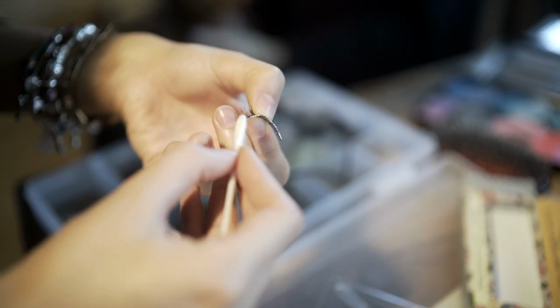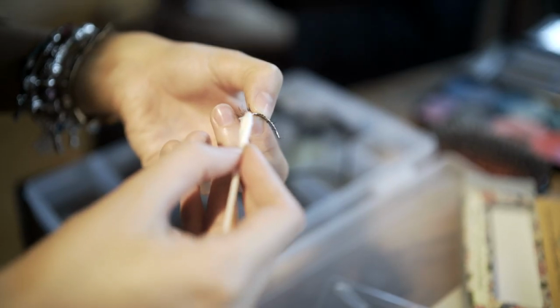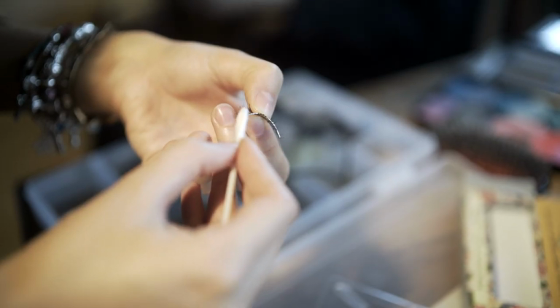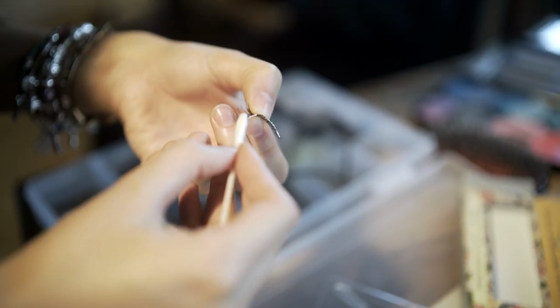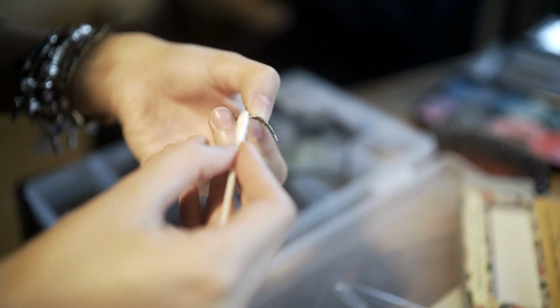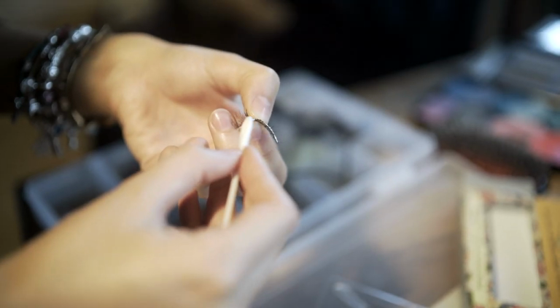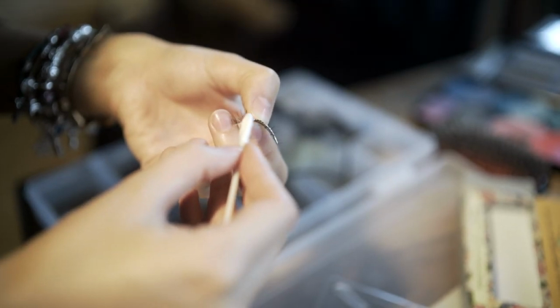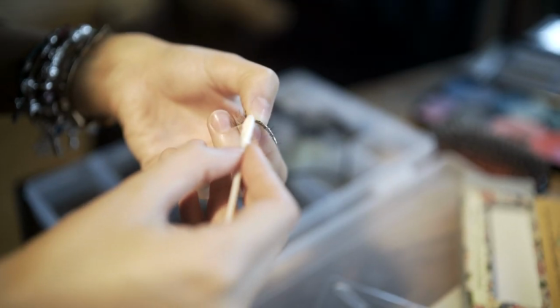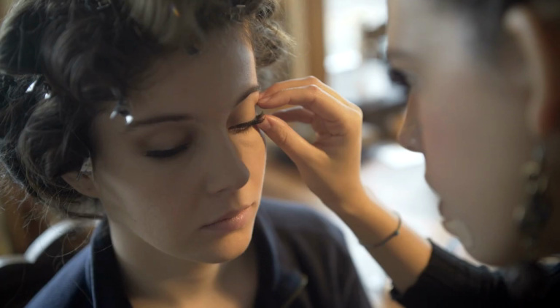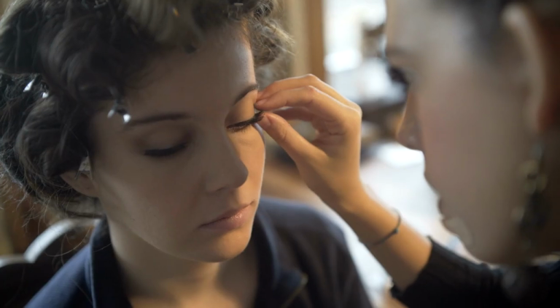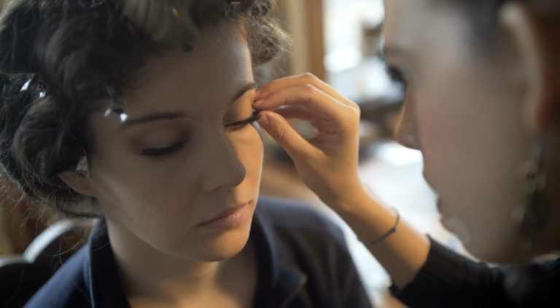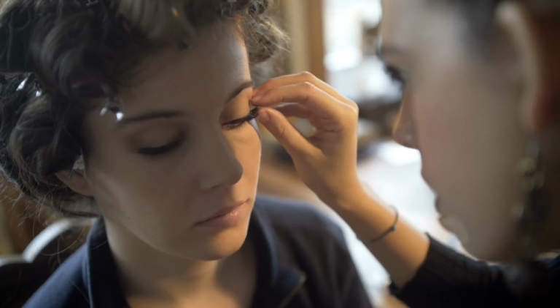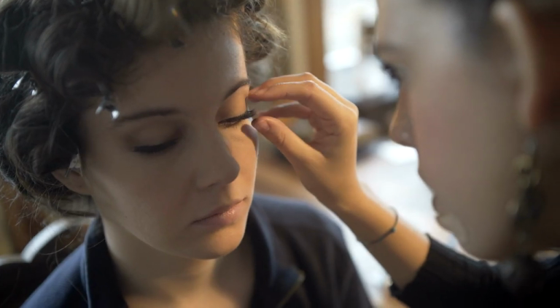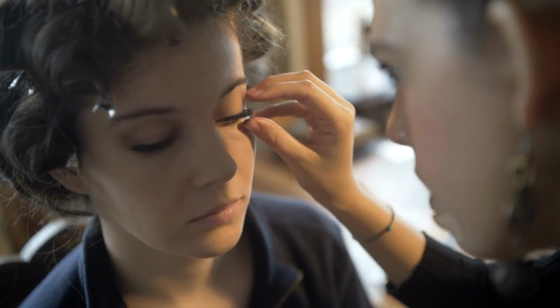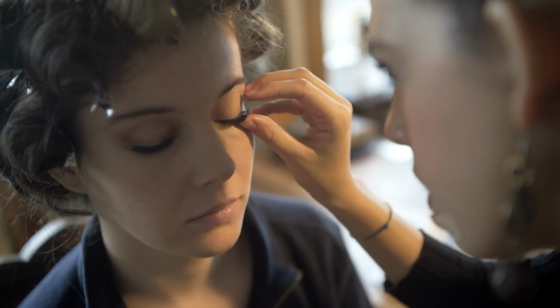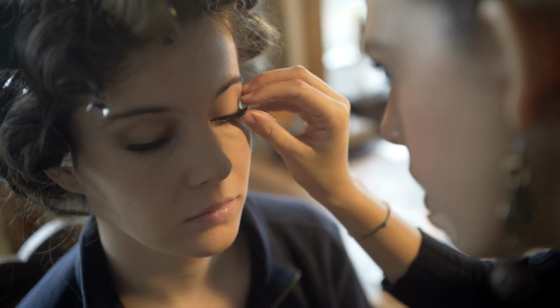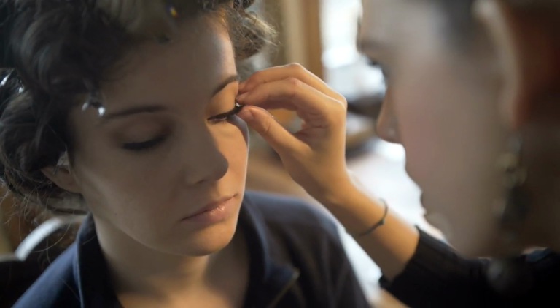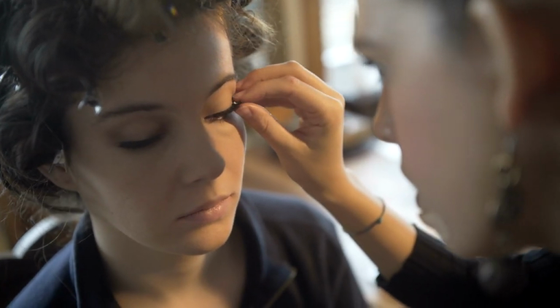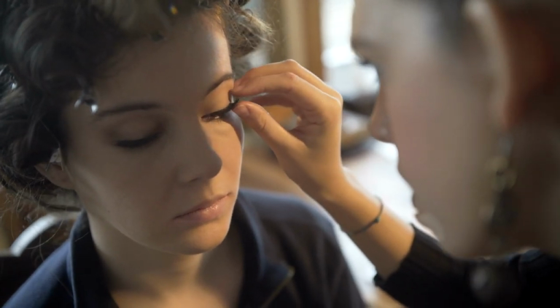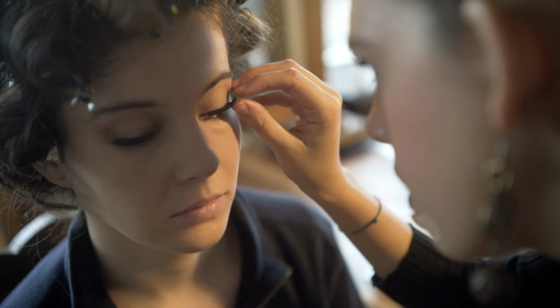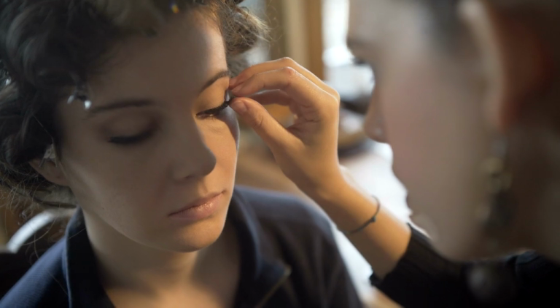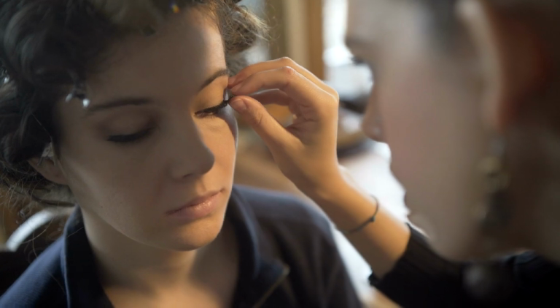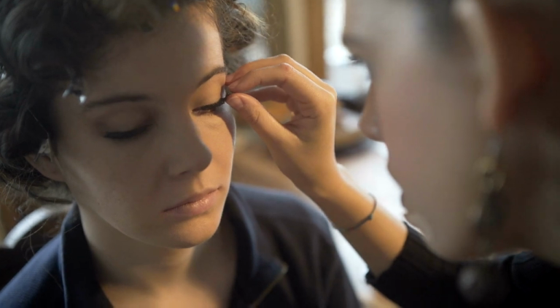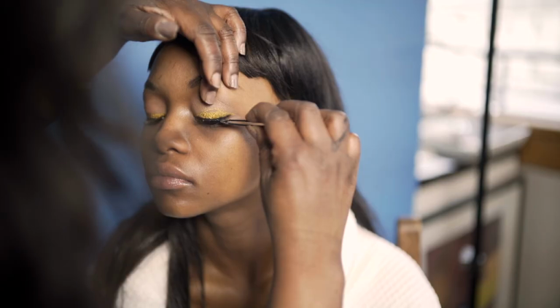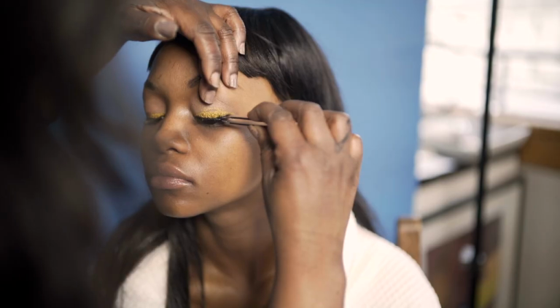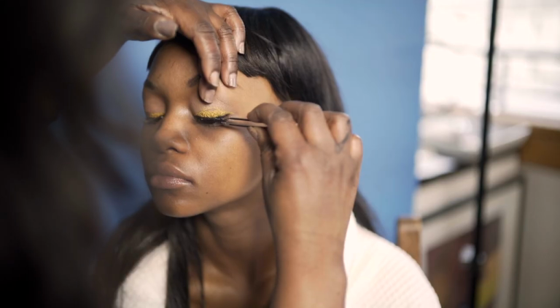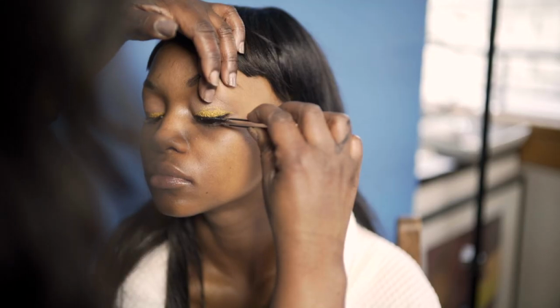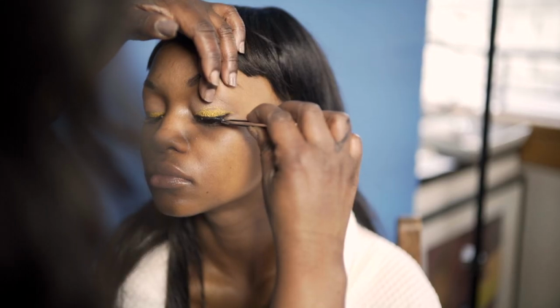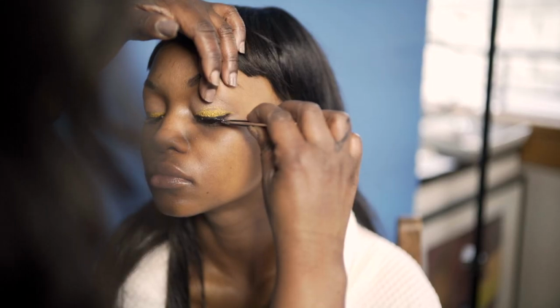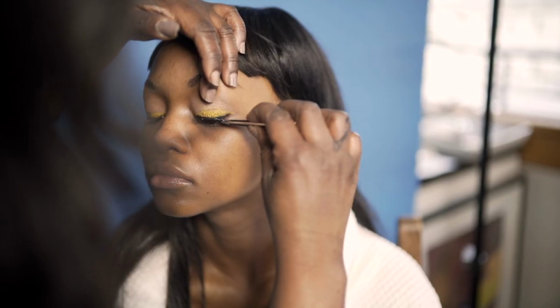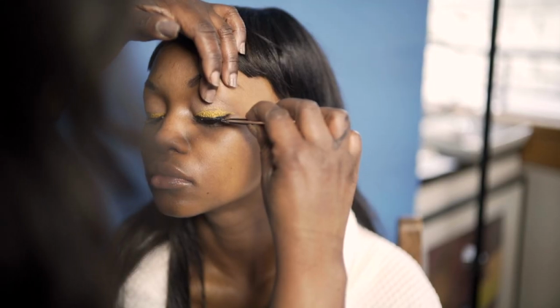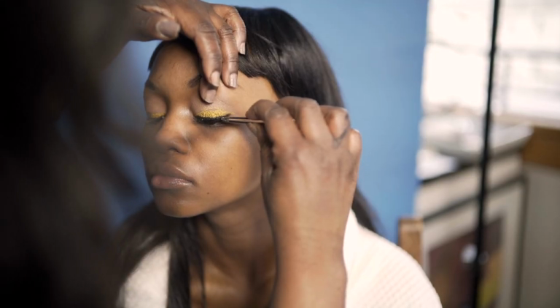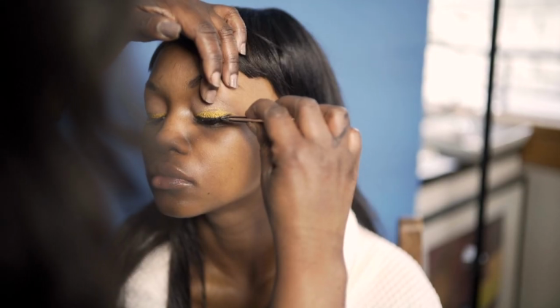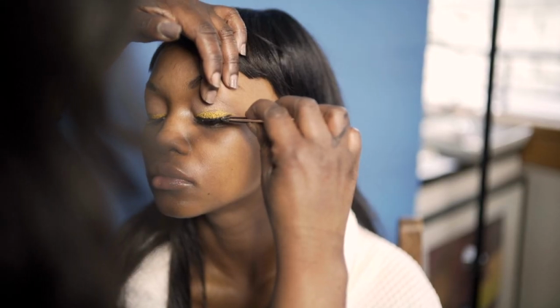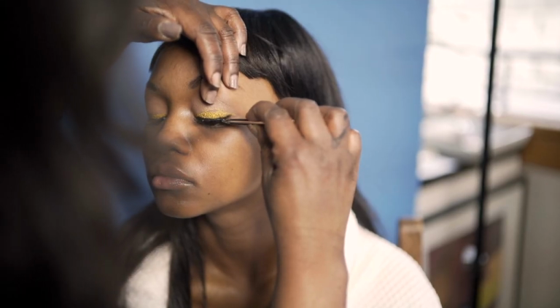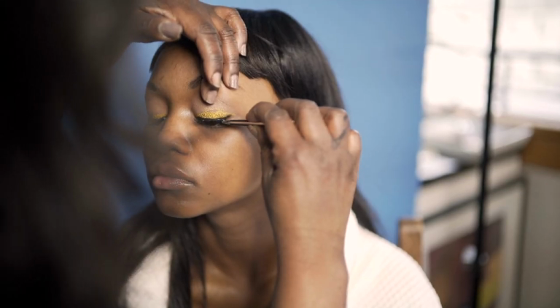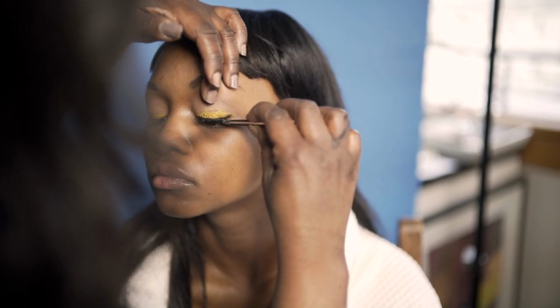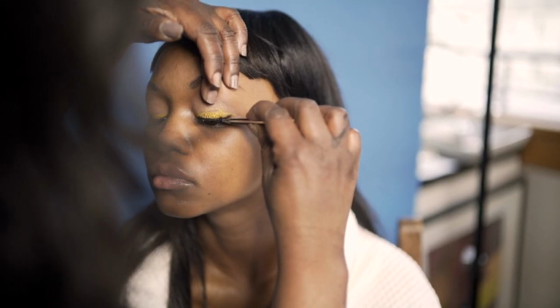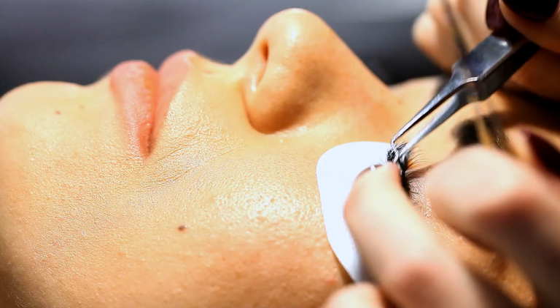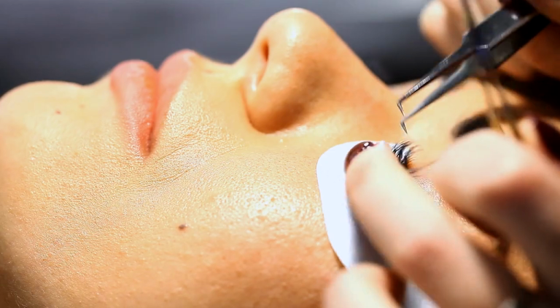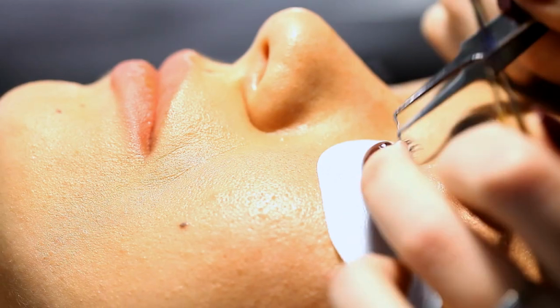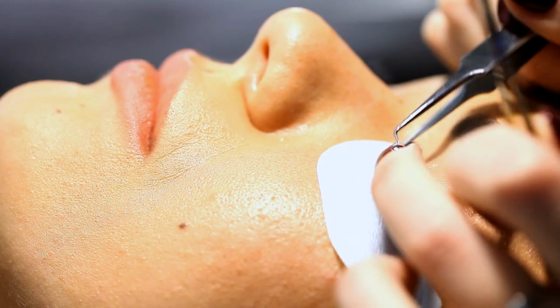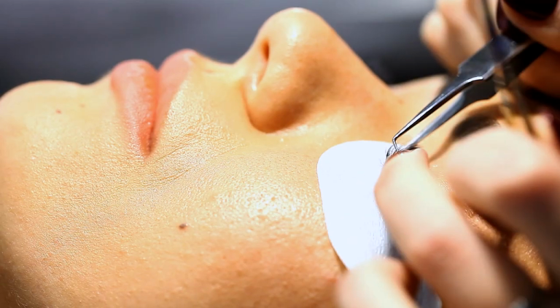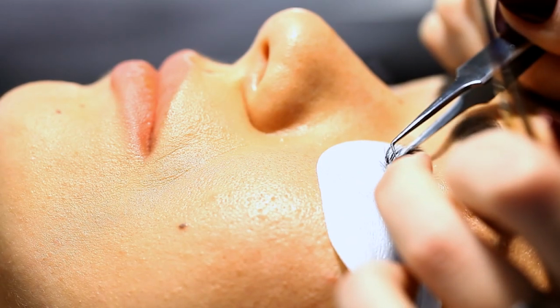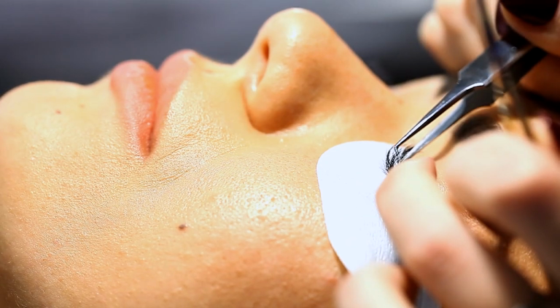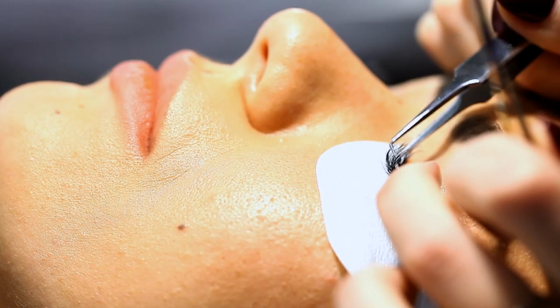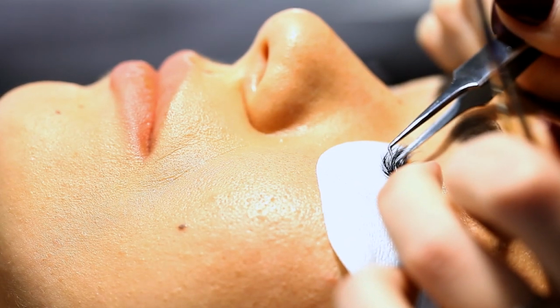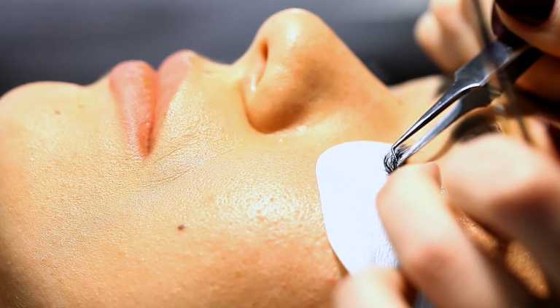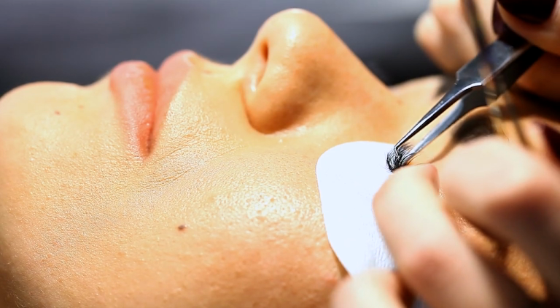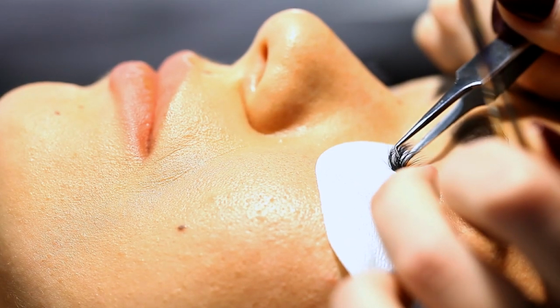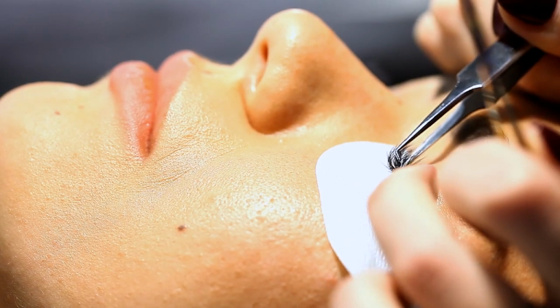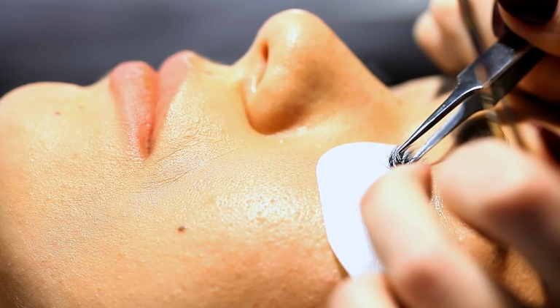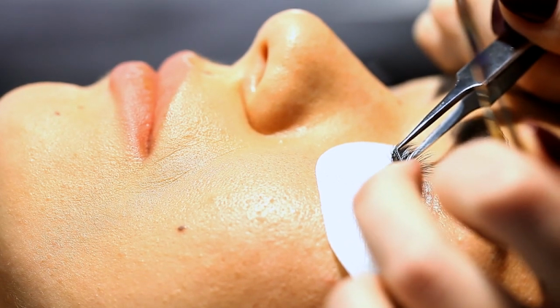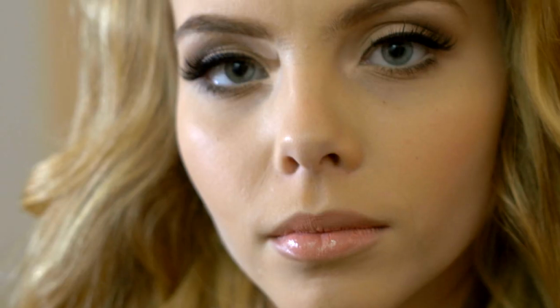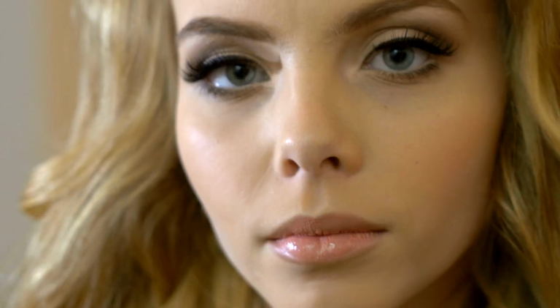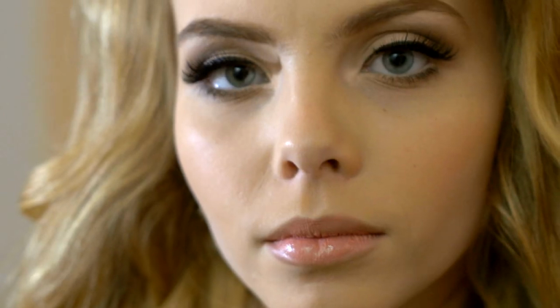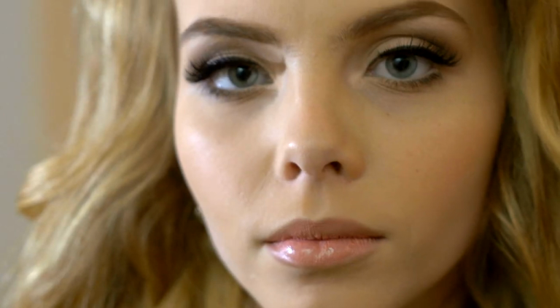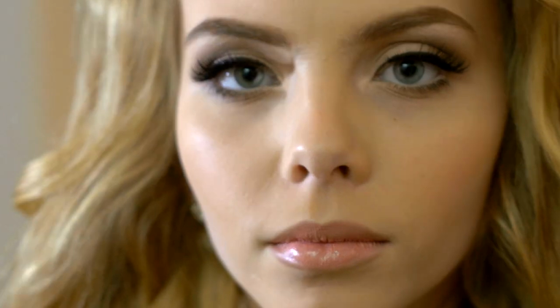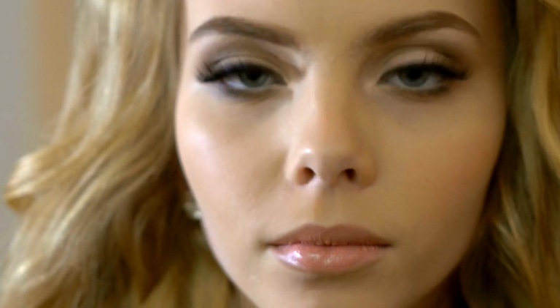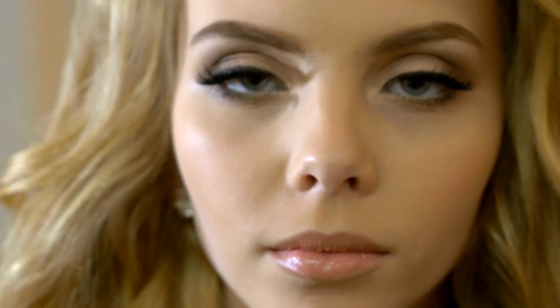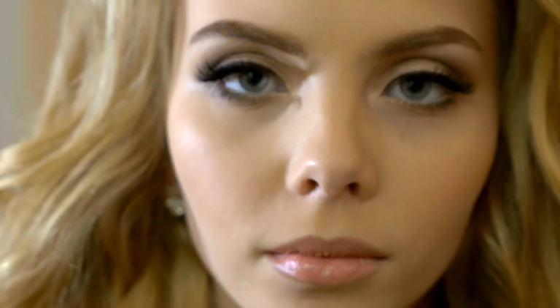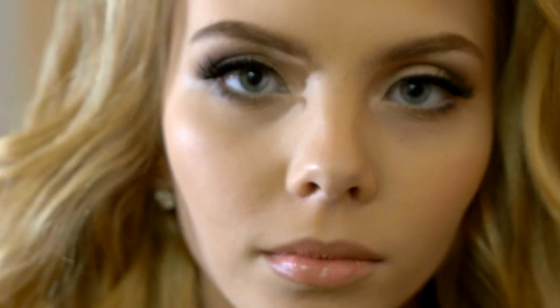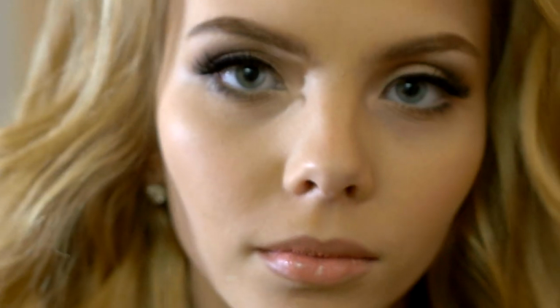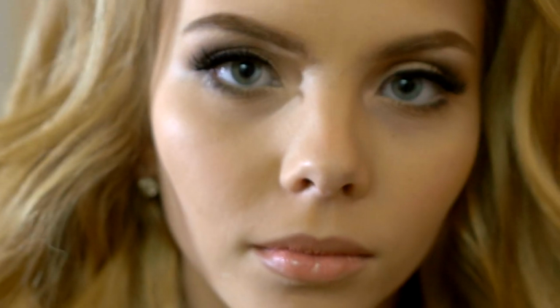Extensions can be made of synthetic or real materials, but silk or cruelty-free mink hairs look the most naturally shiny and feel the most feathery light.